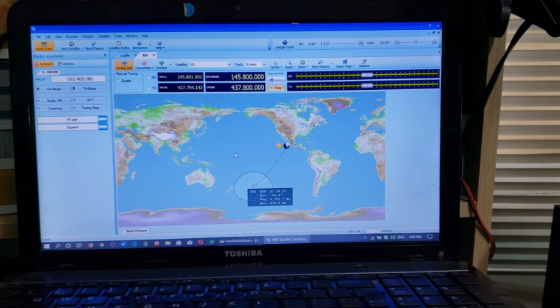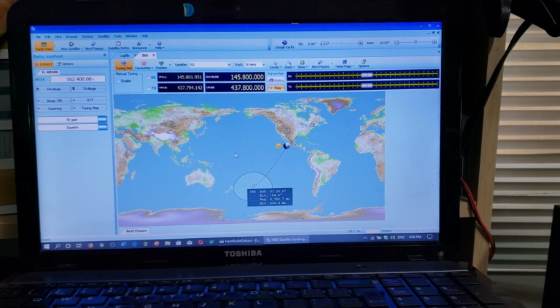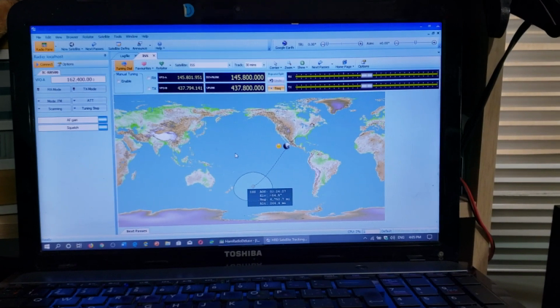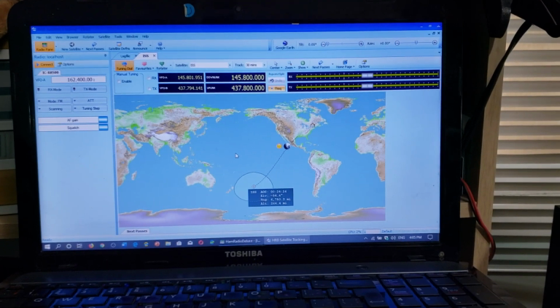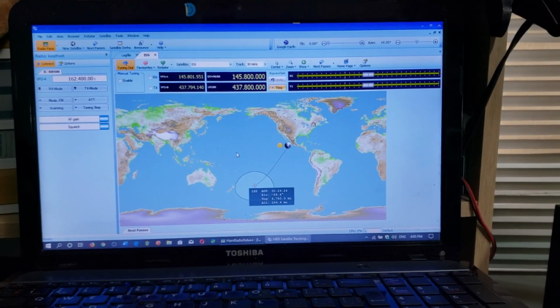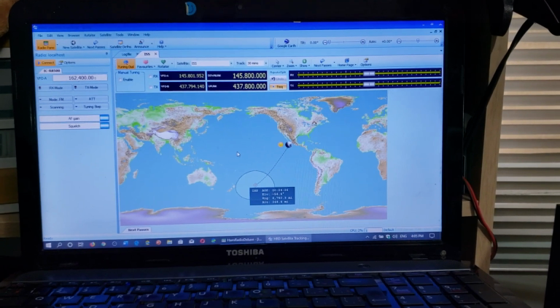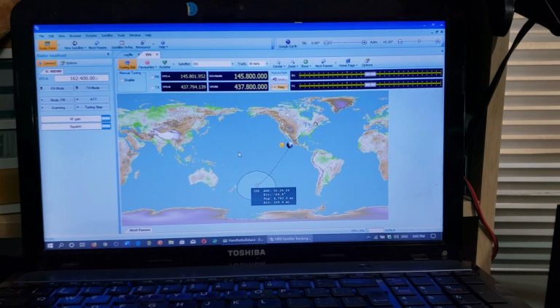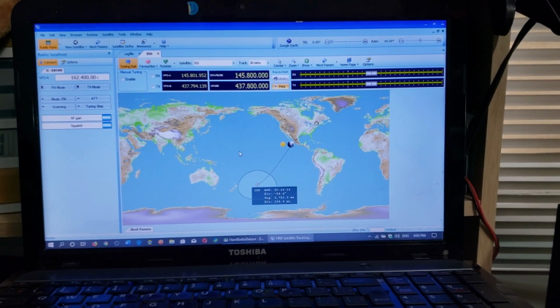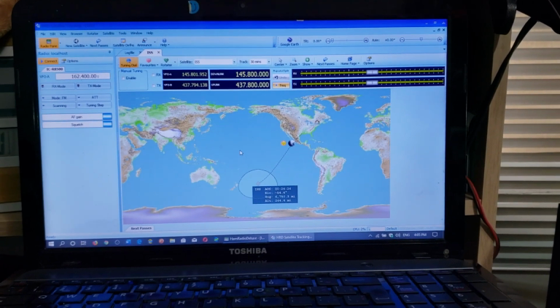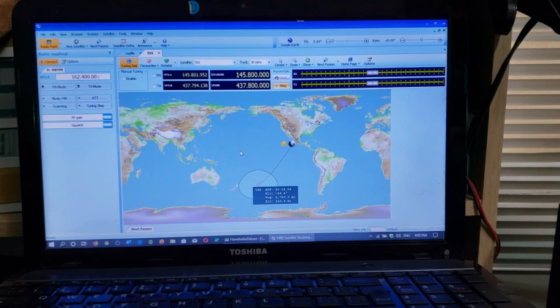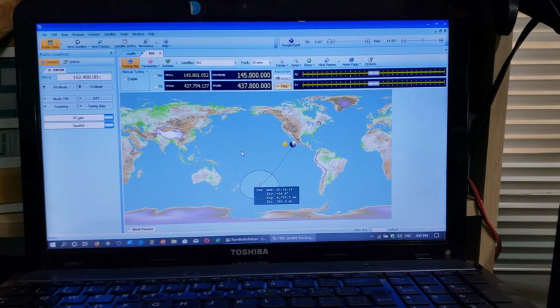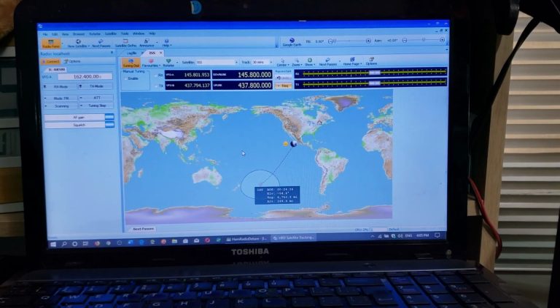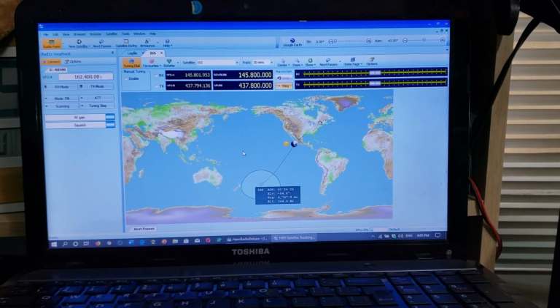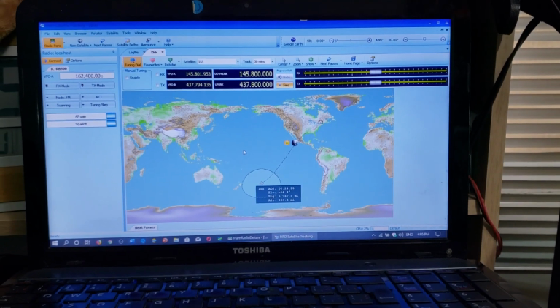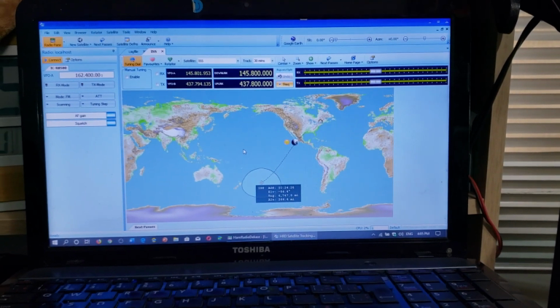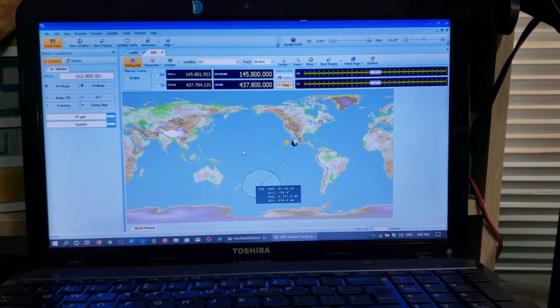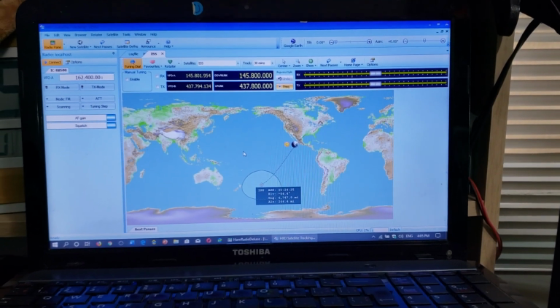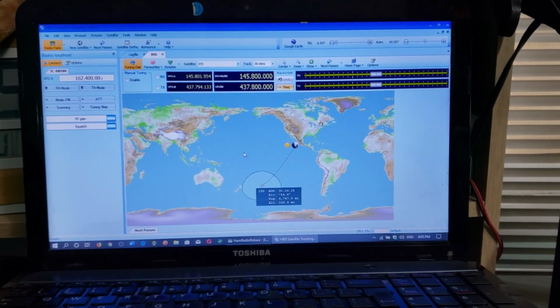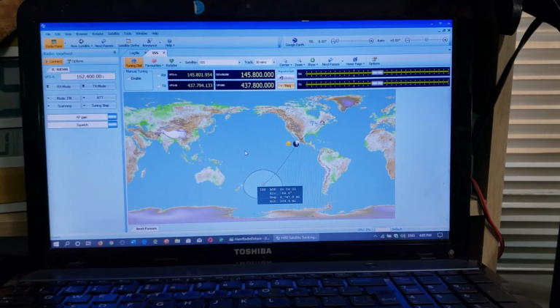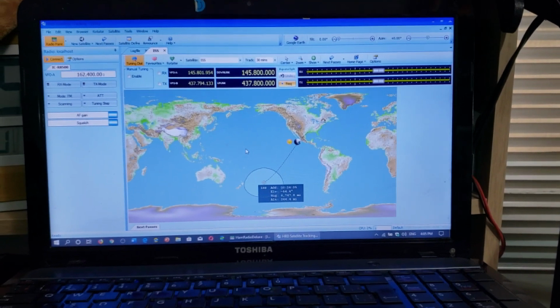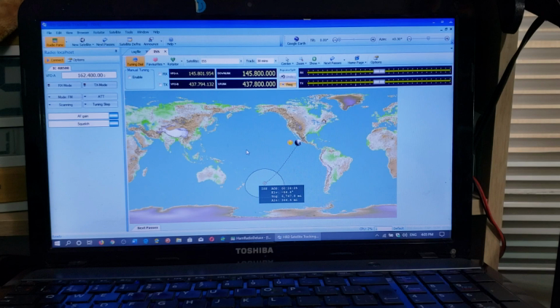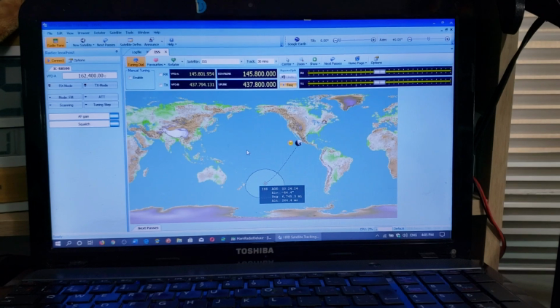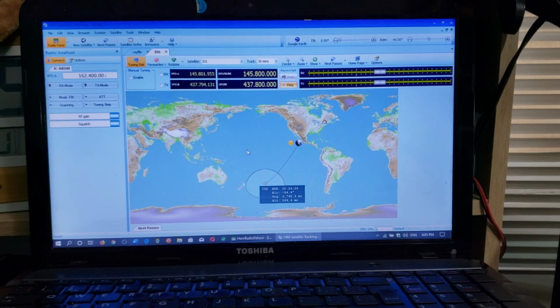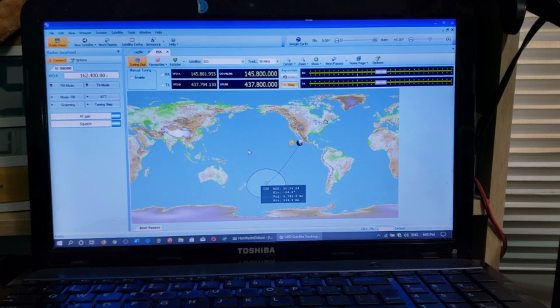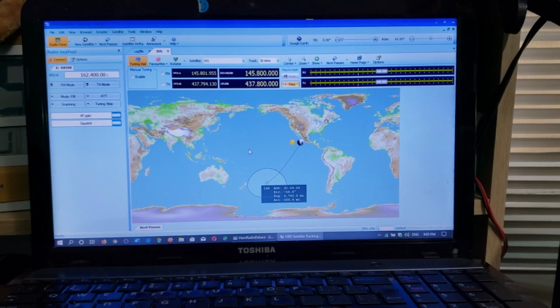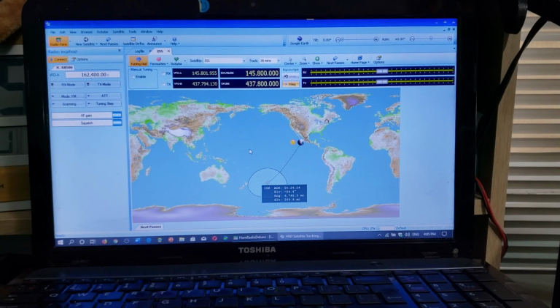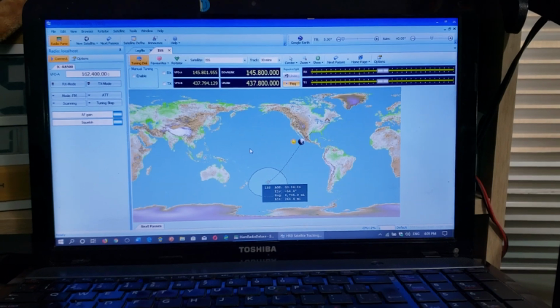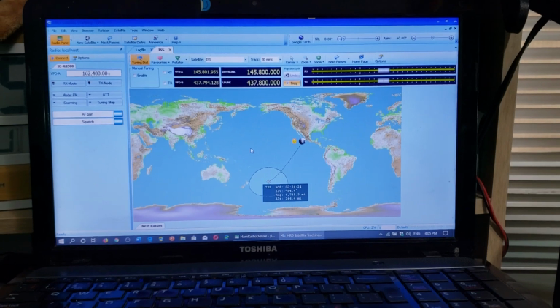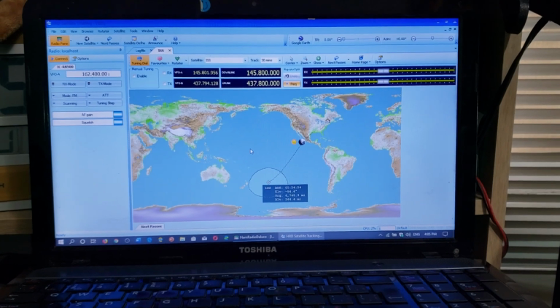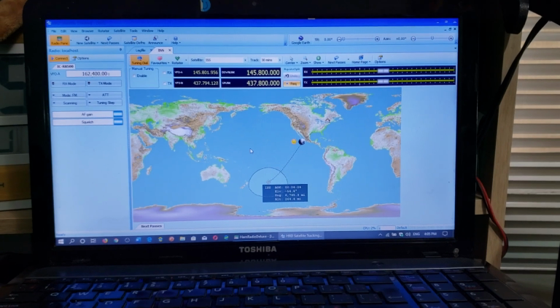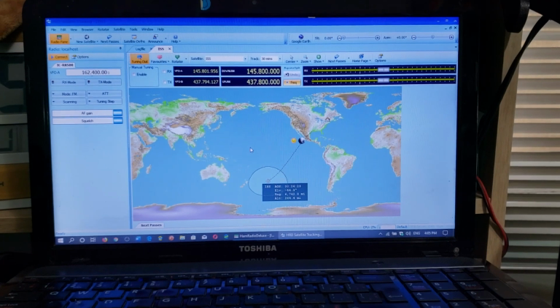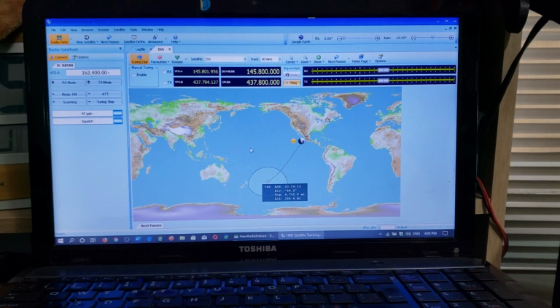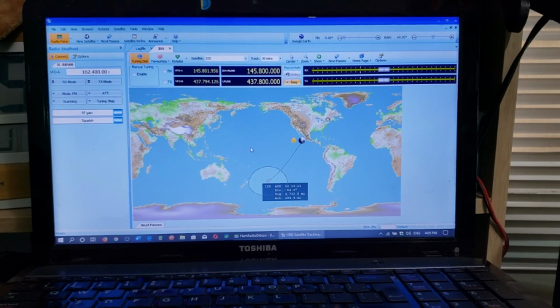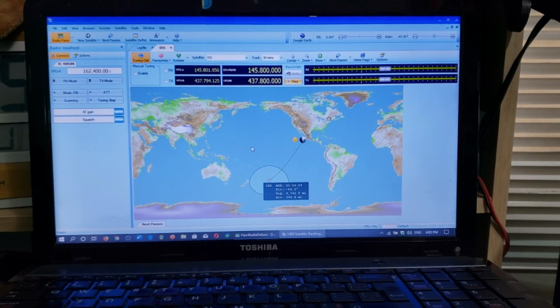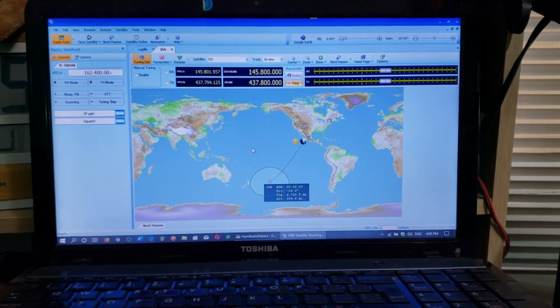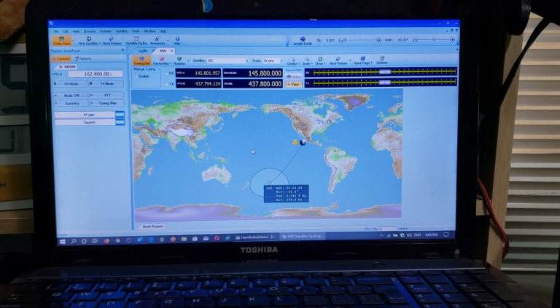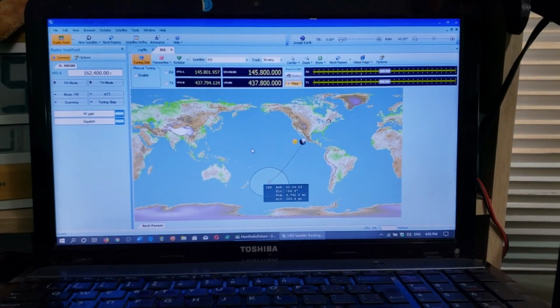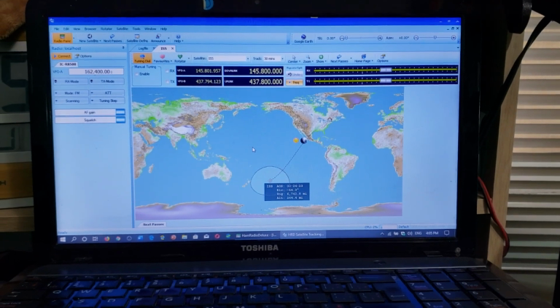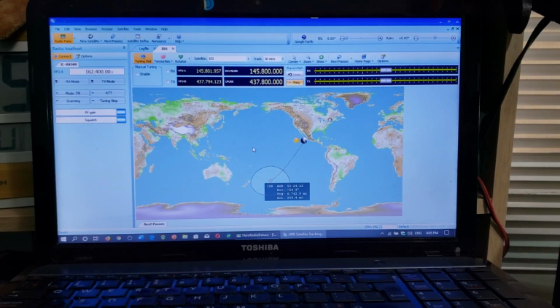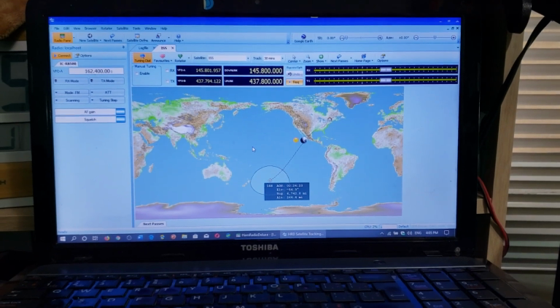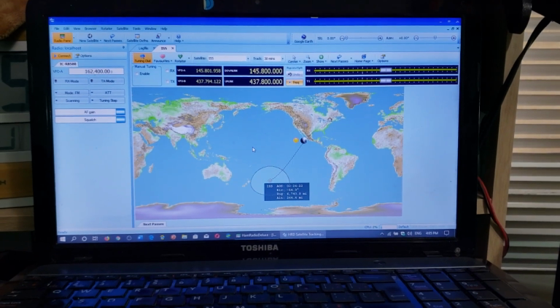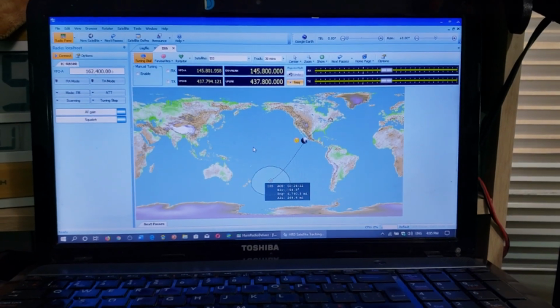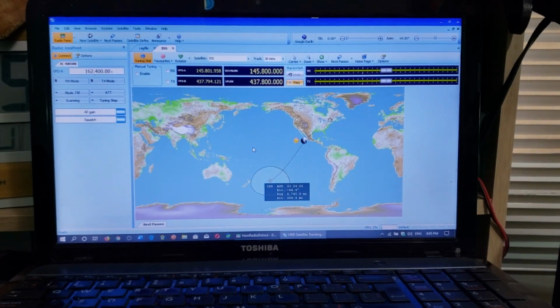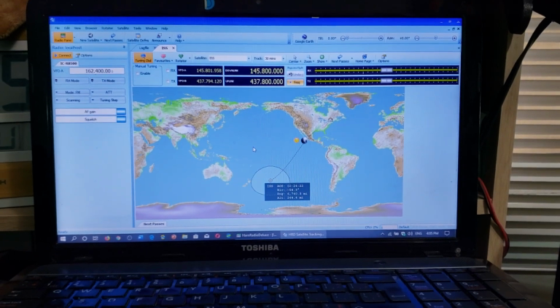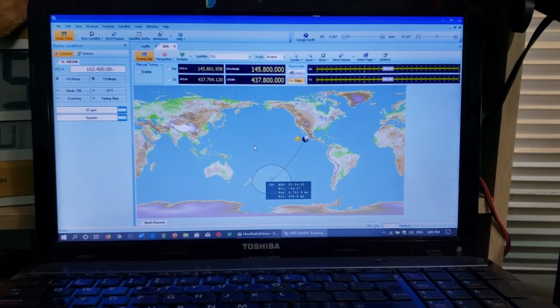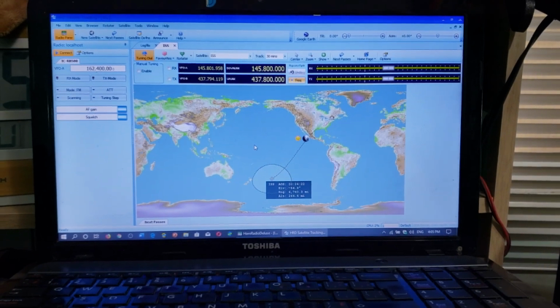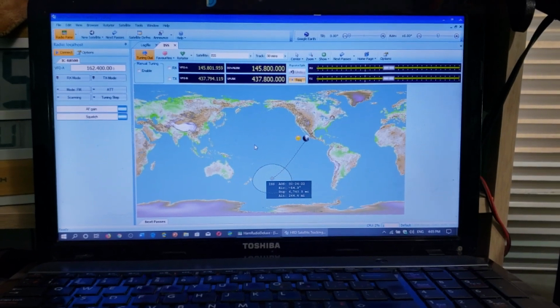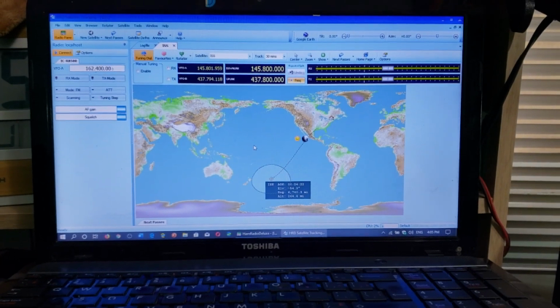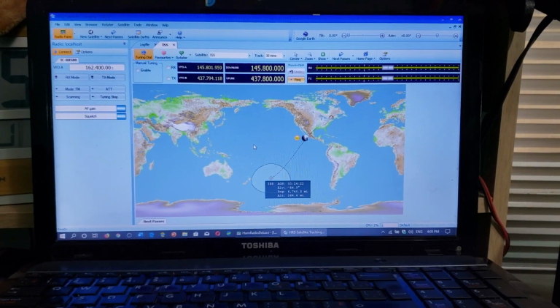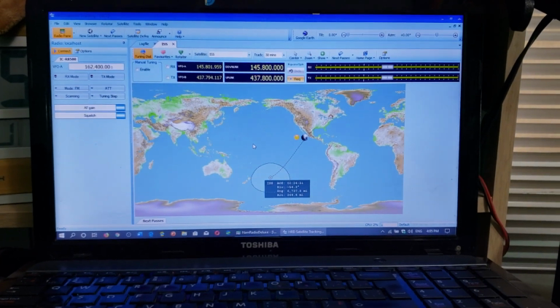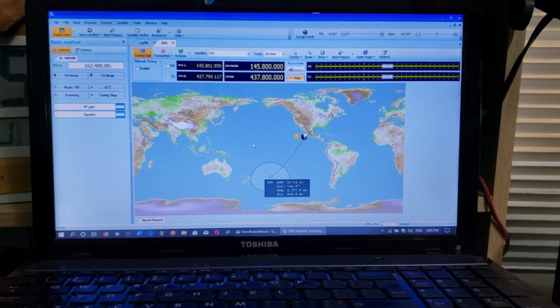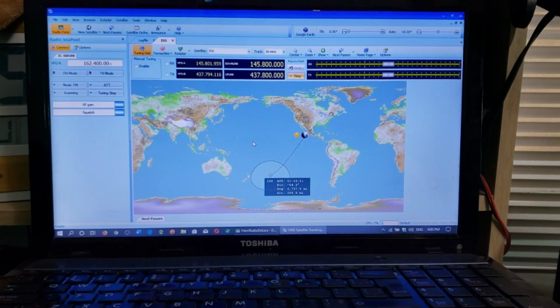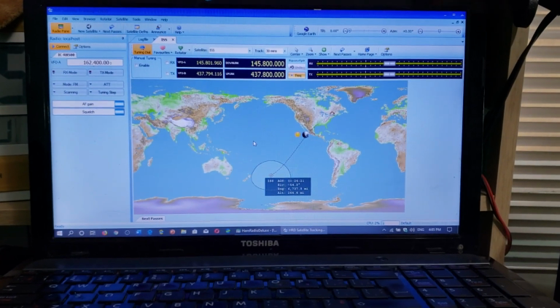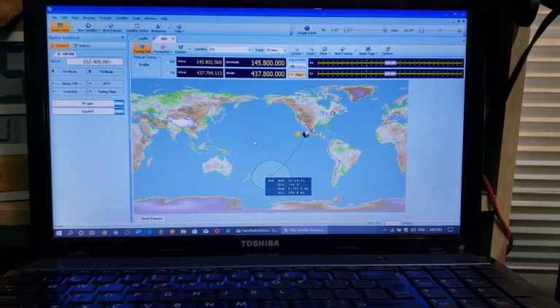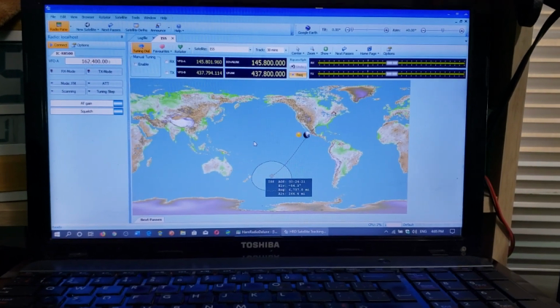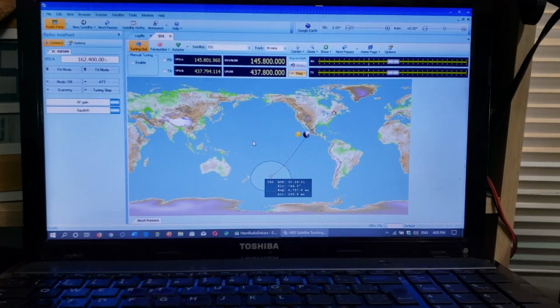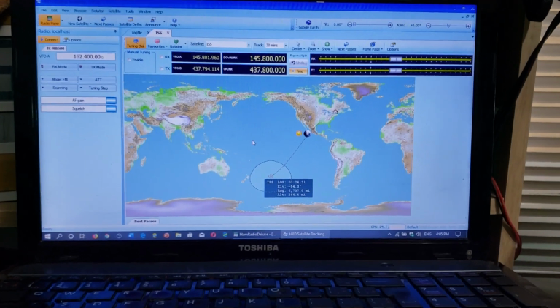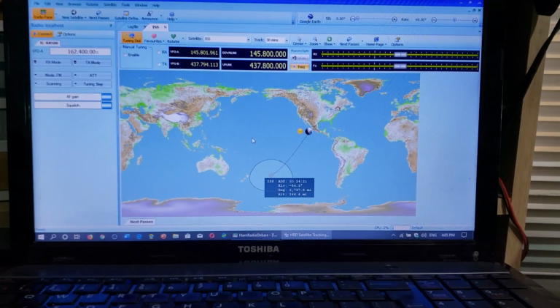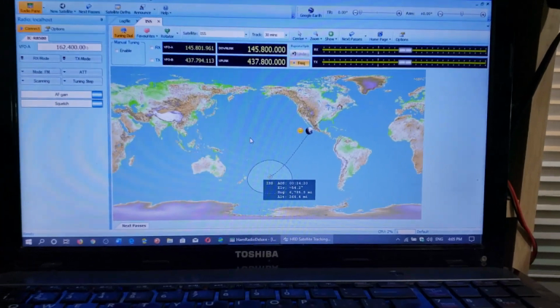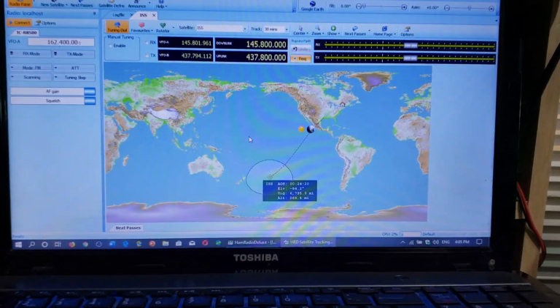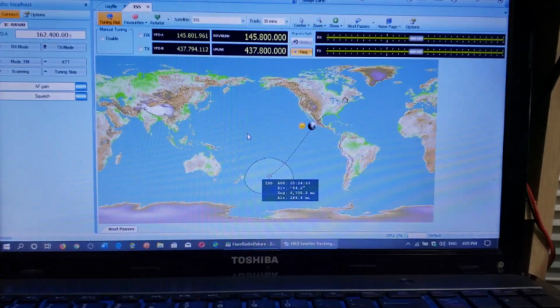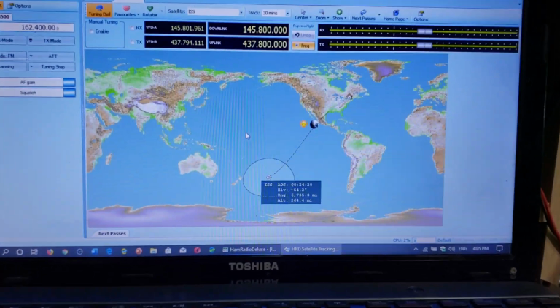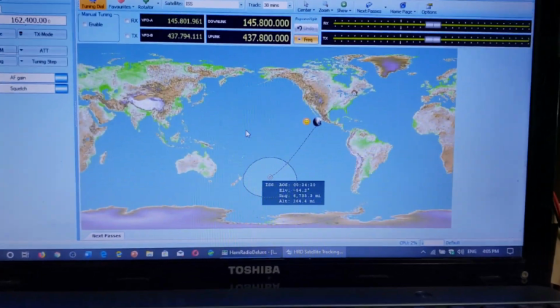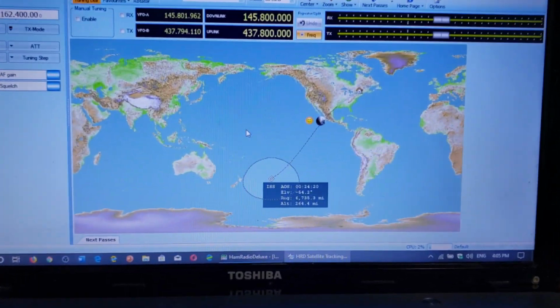The satellite tracking will be controlling the Doppler shift all along the pass of the International Space Station.